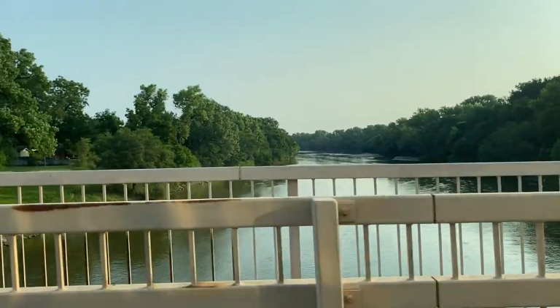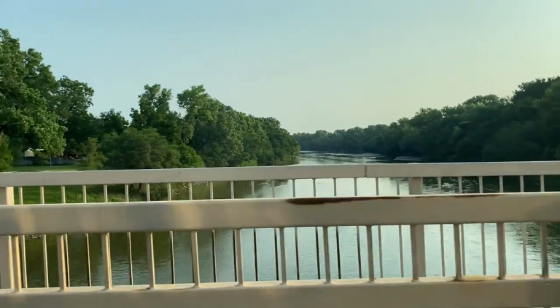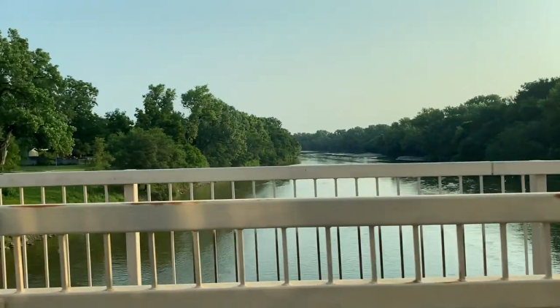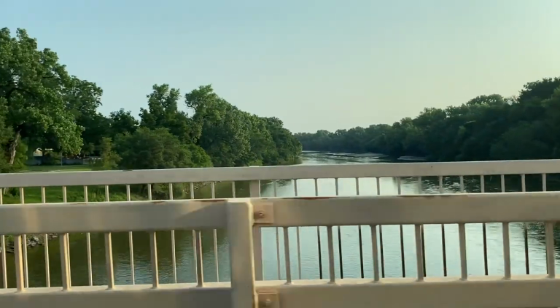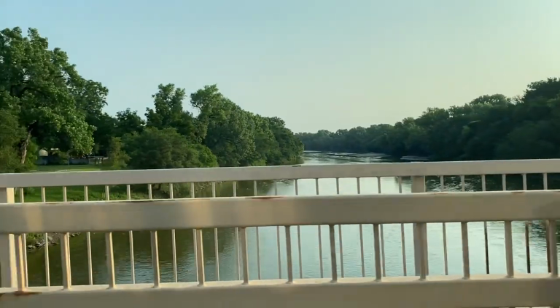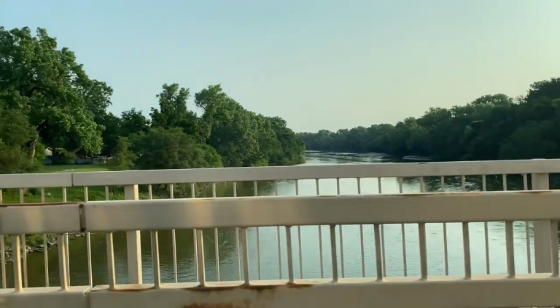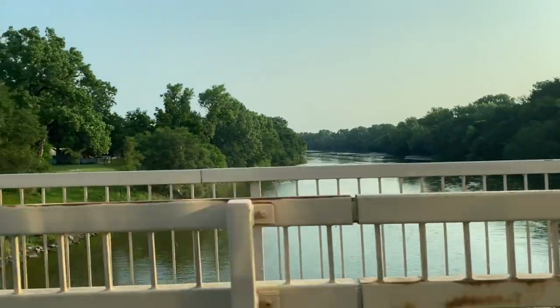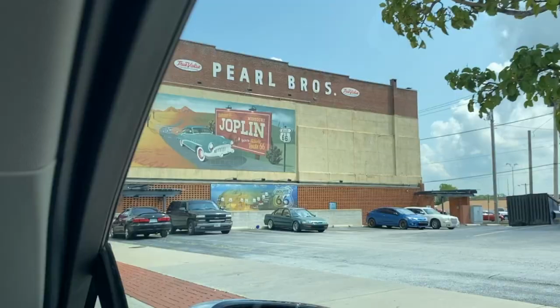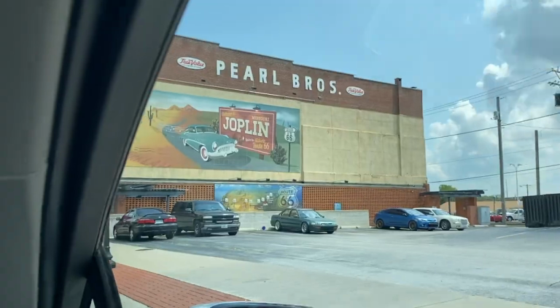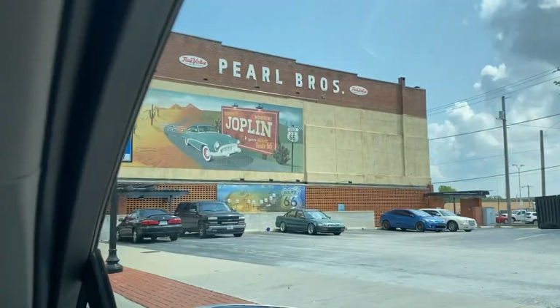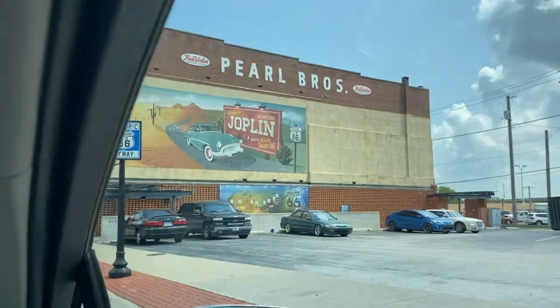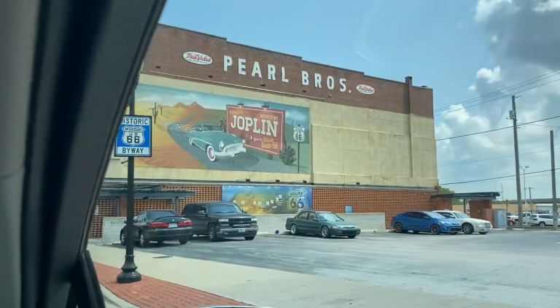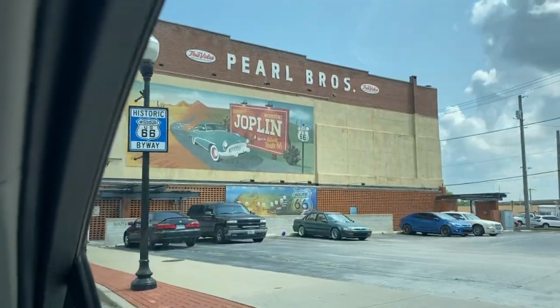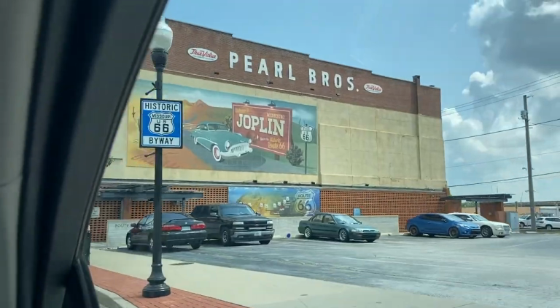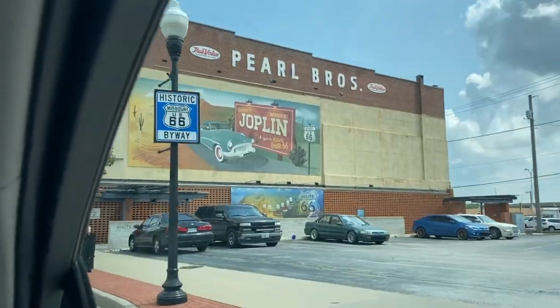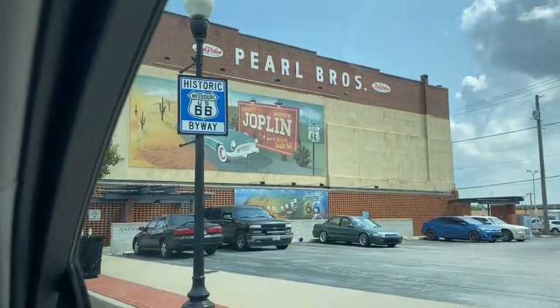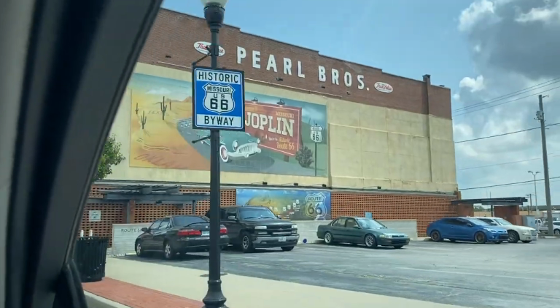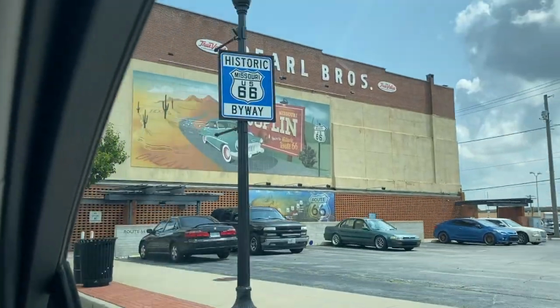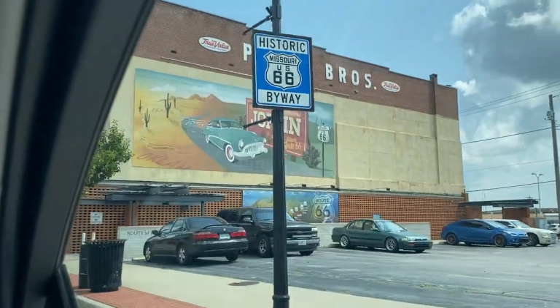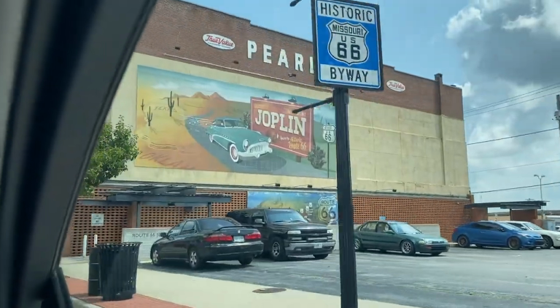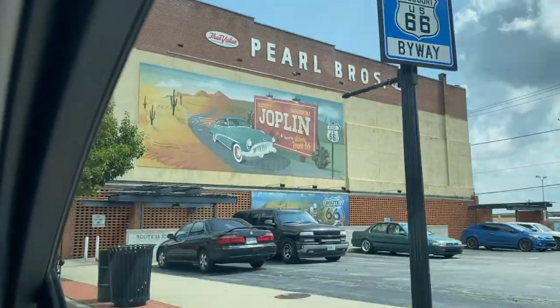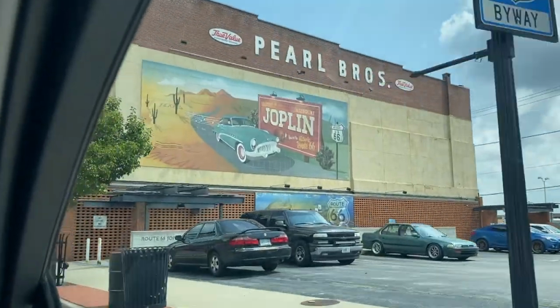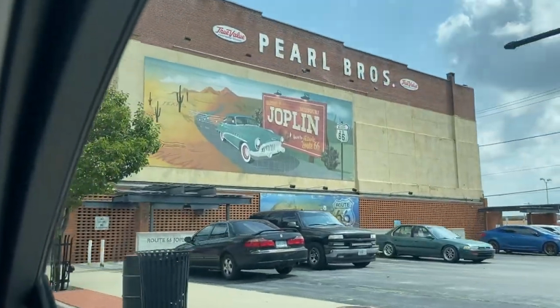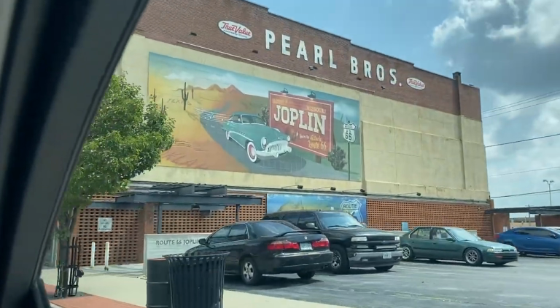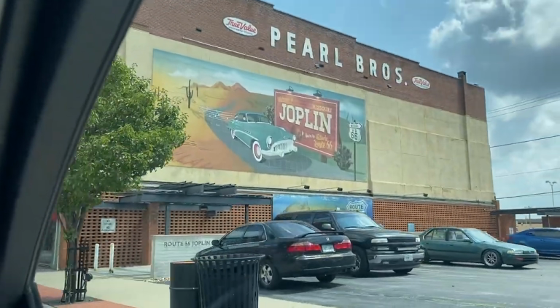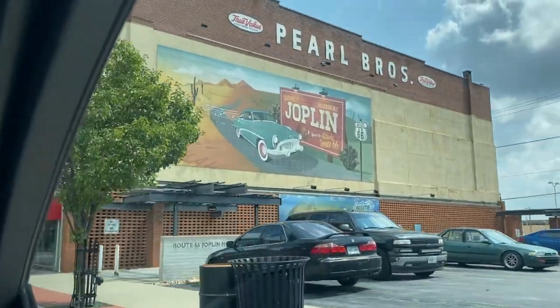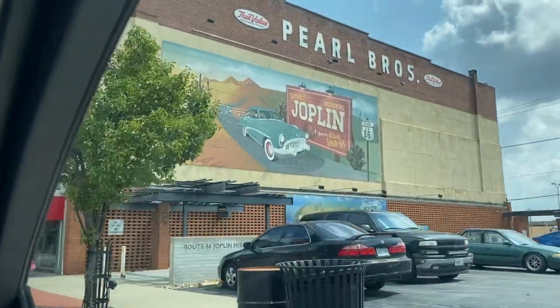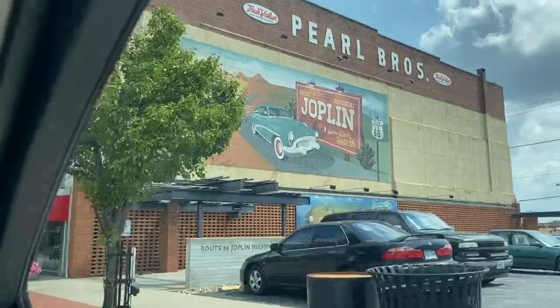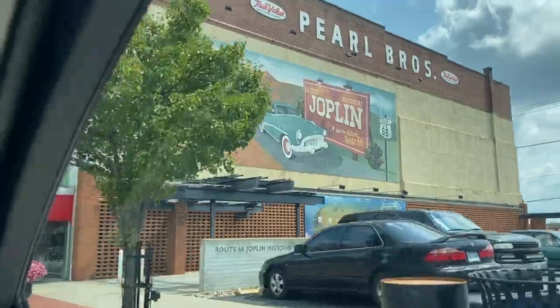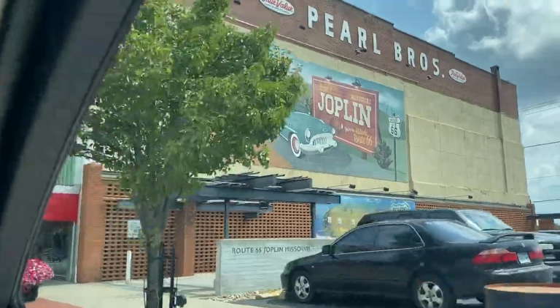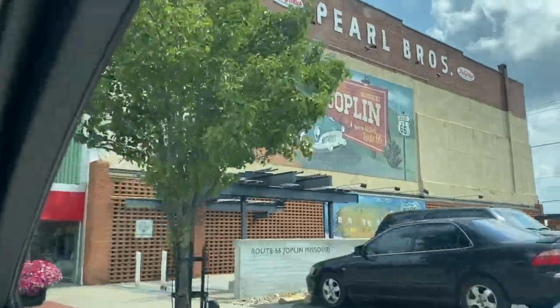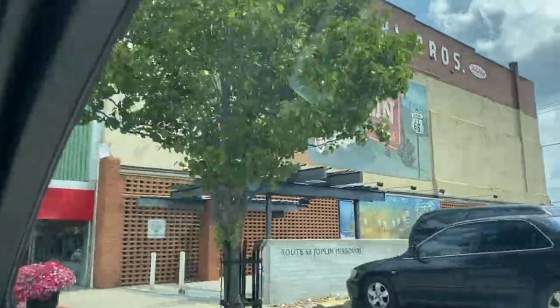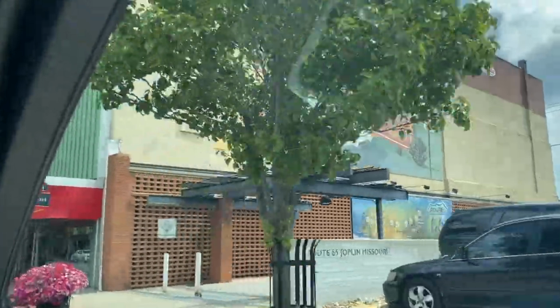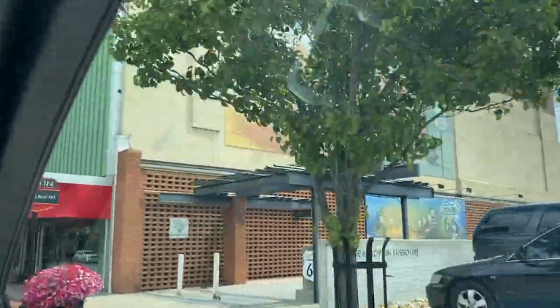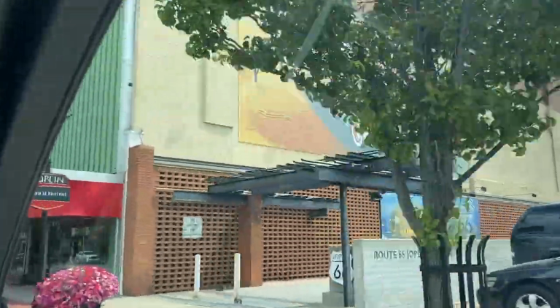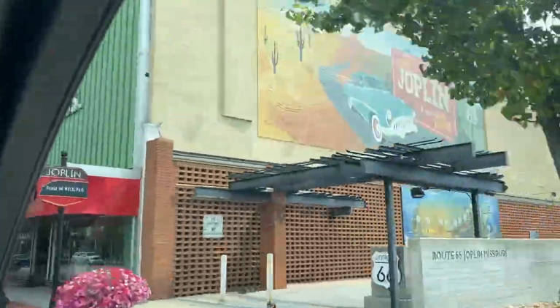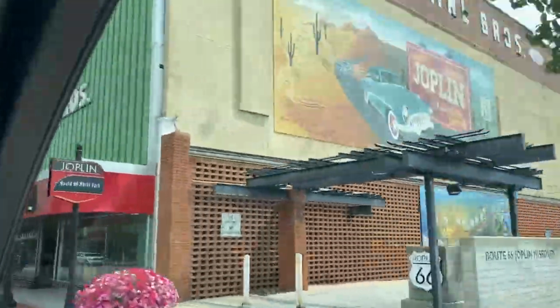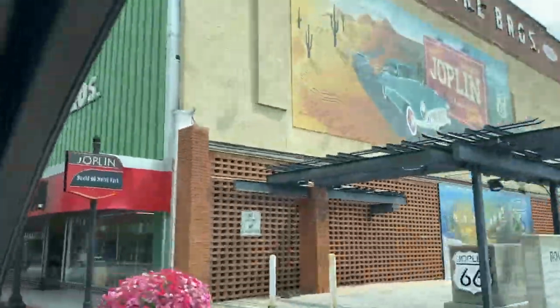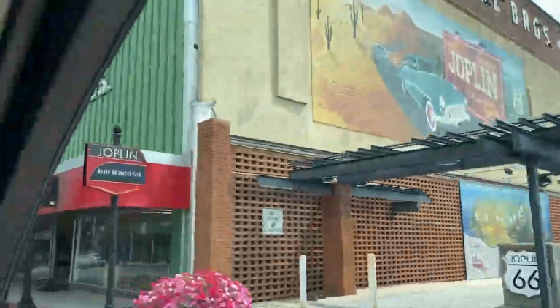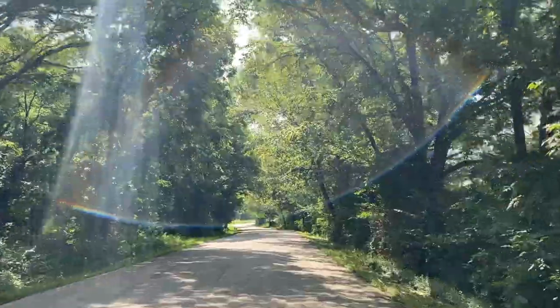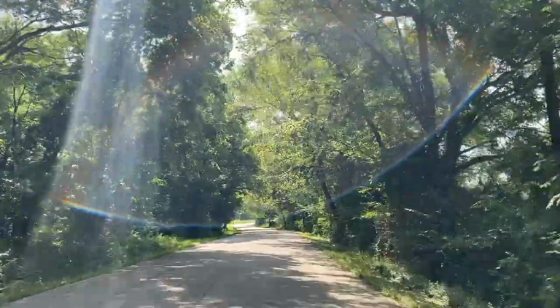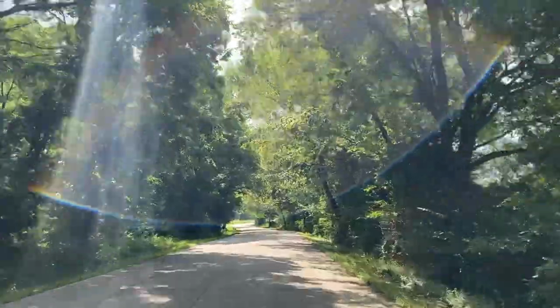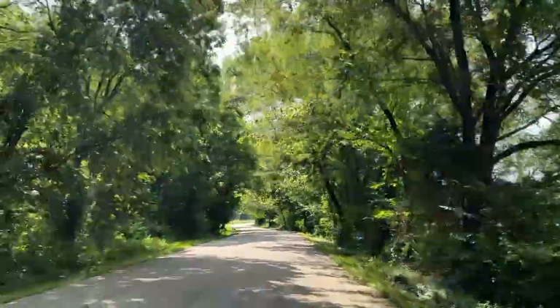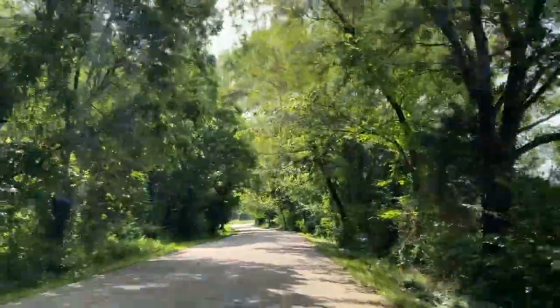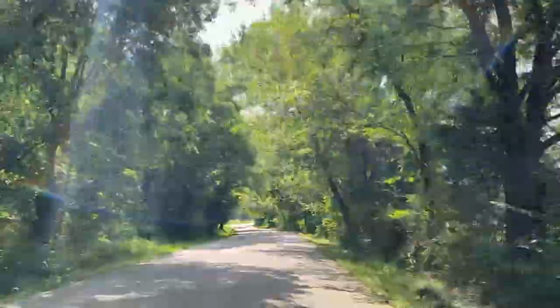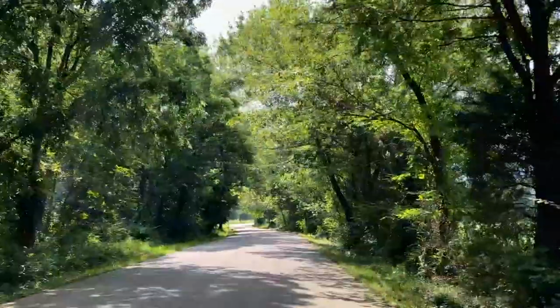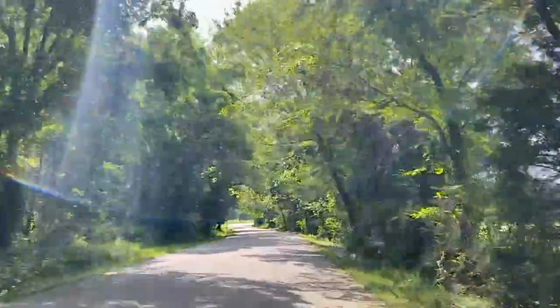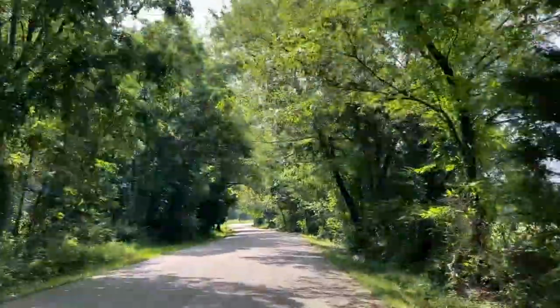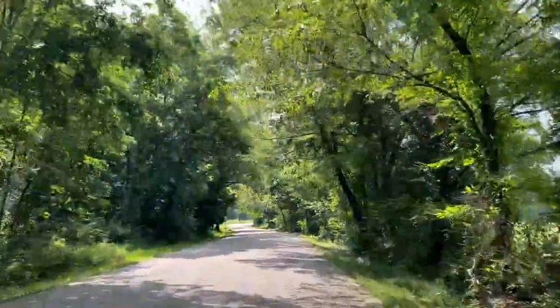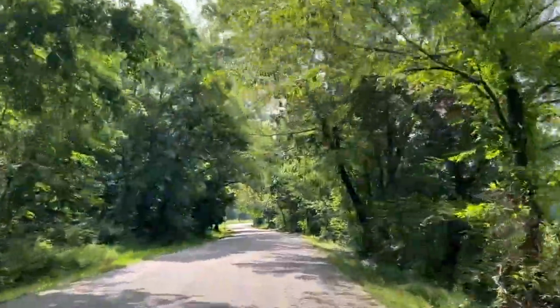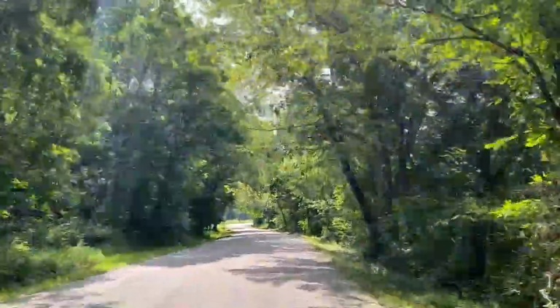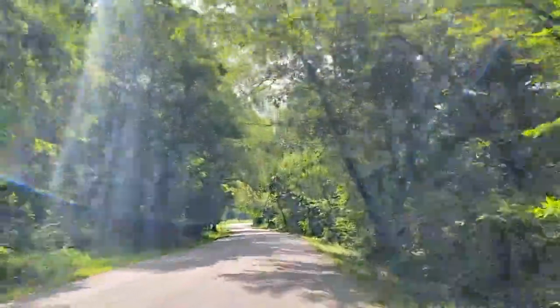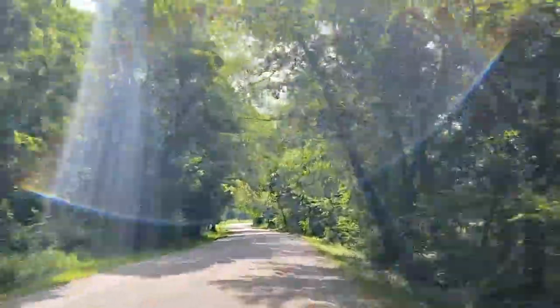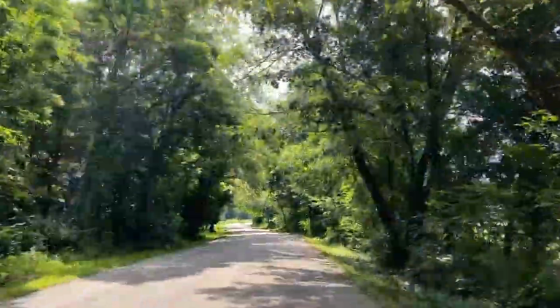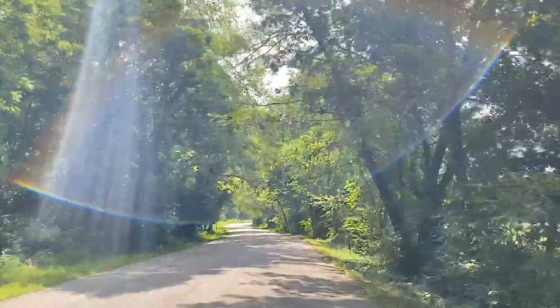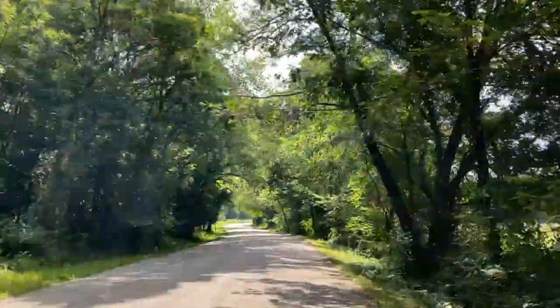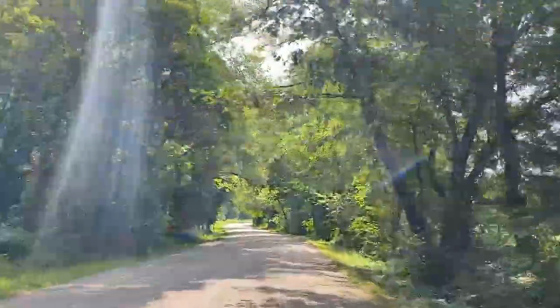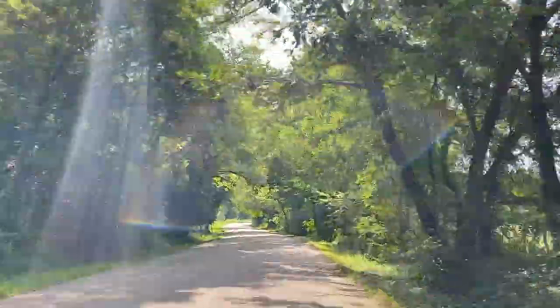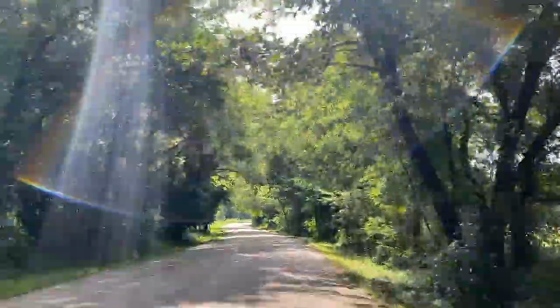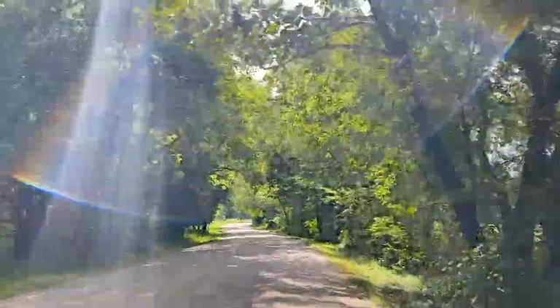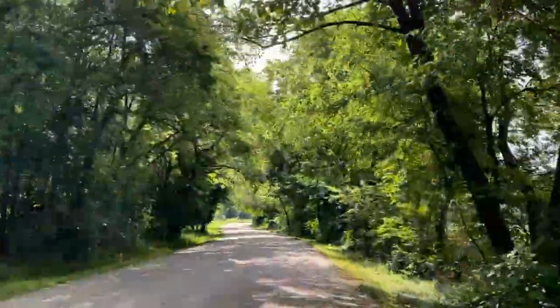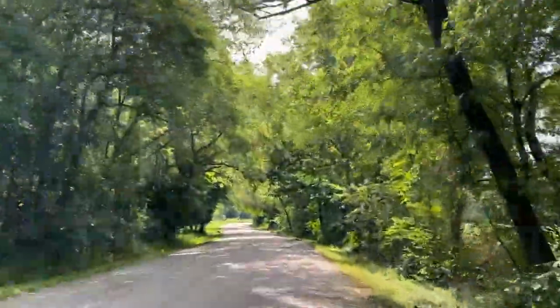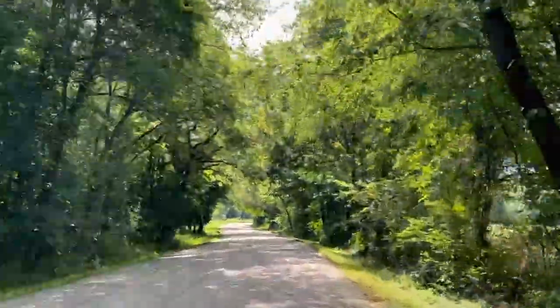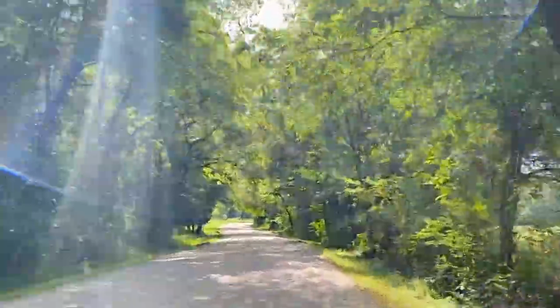When we arrived safely to Joplin, our camper wasn't quite ready, so we set out to explore the city.